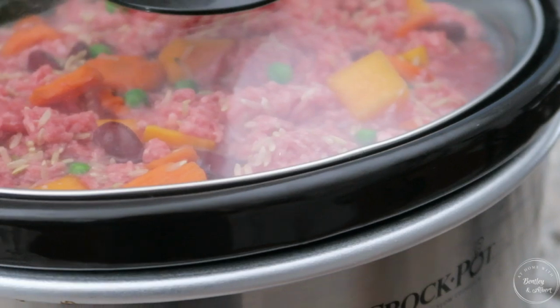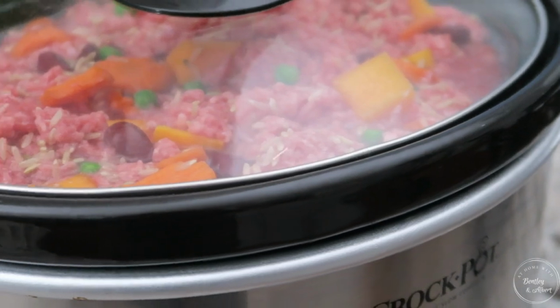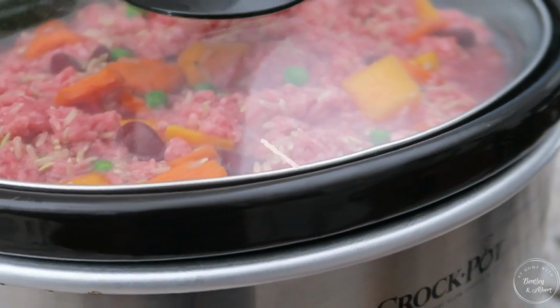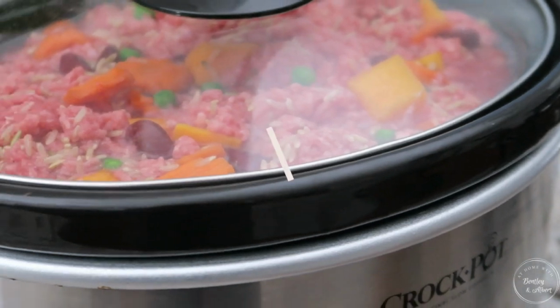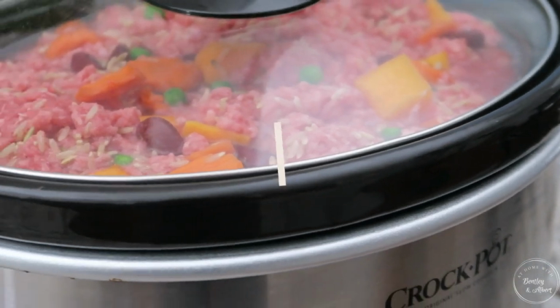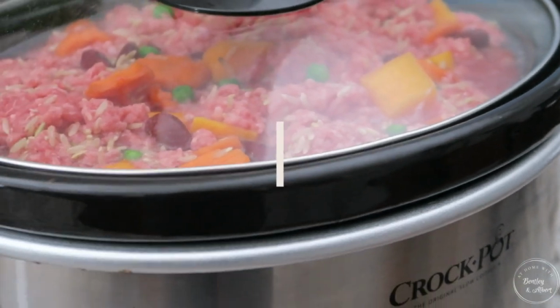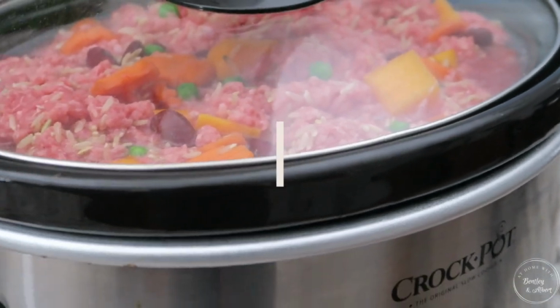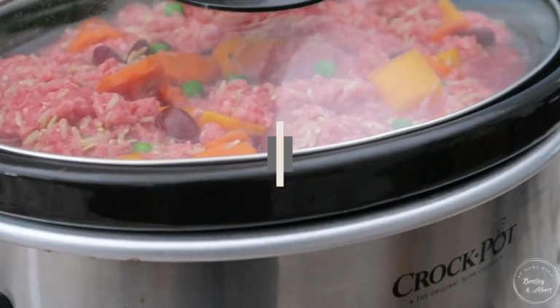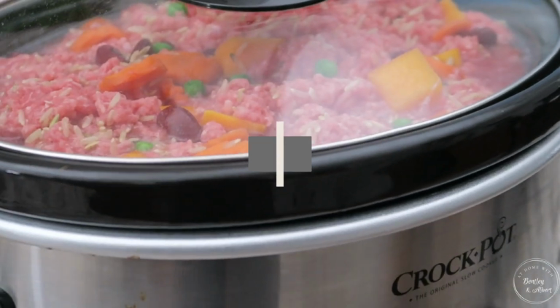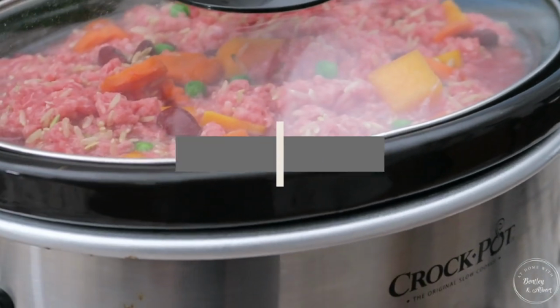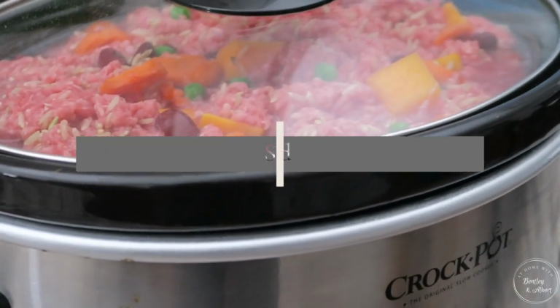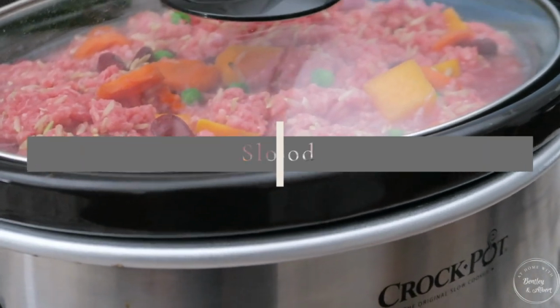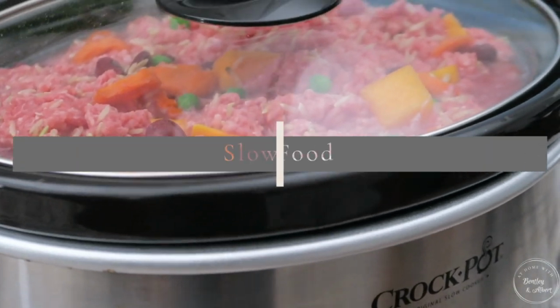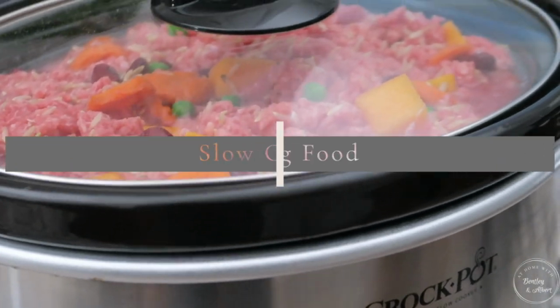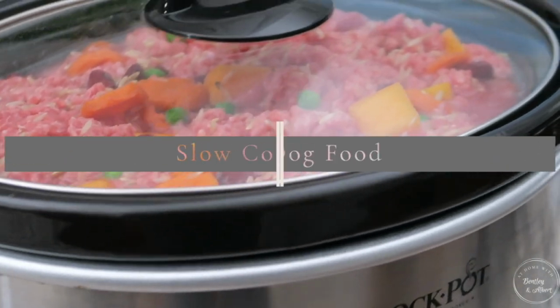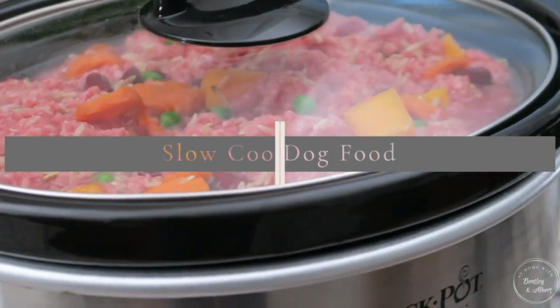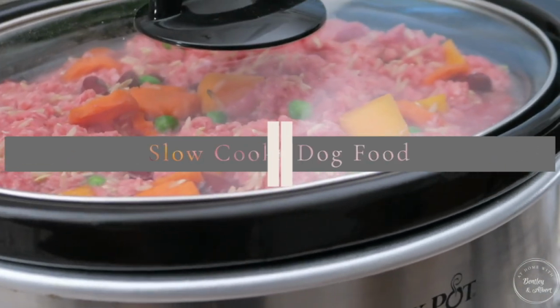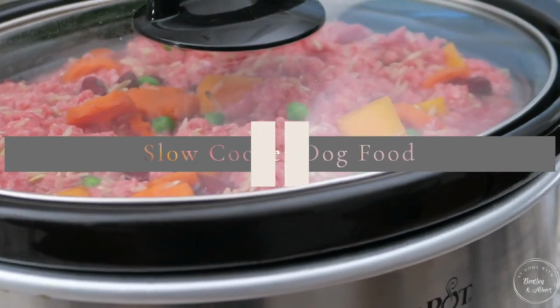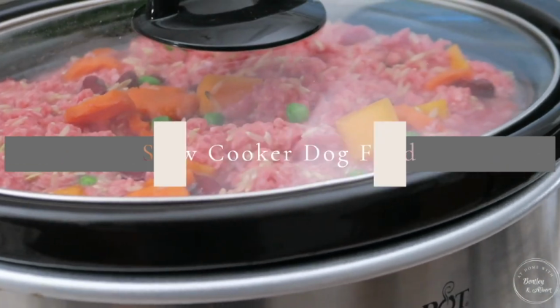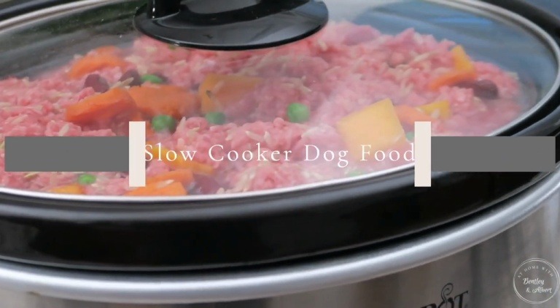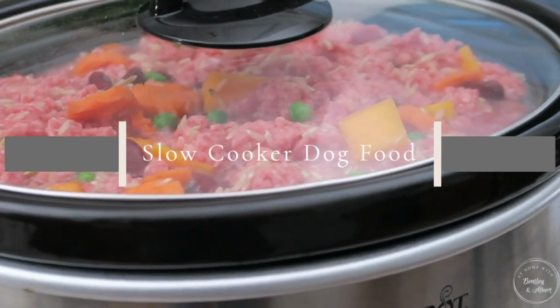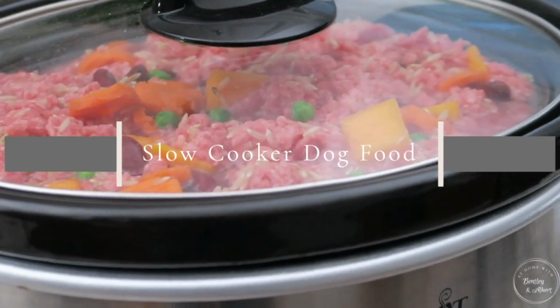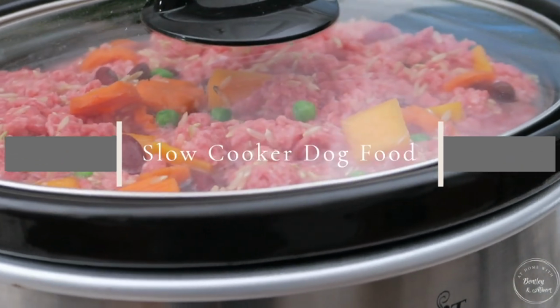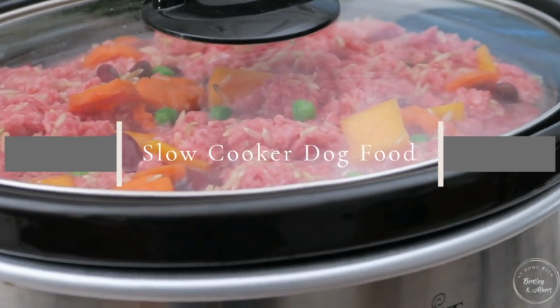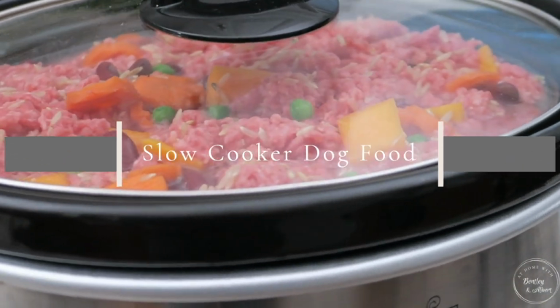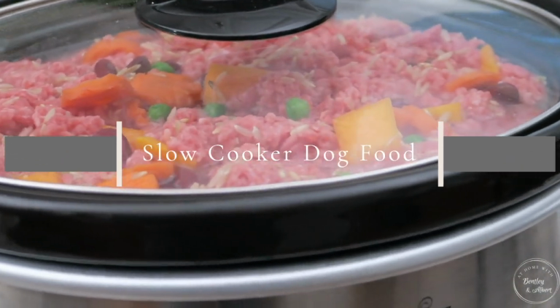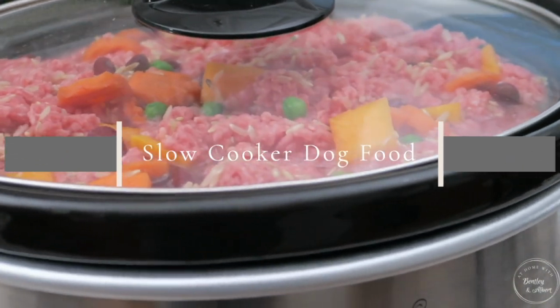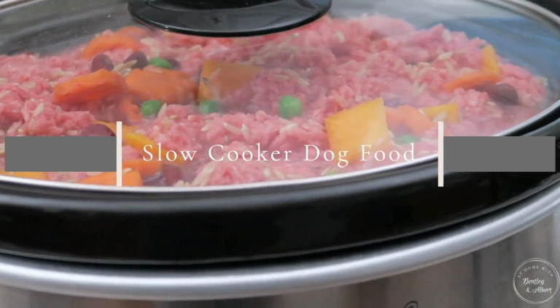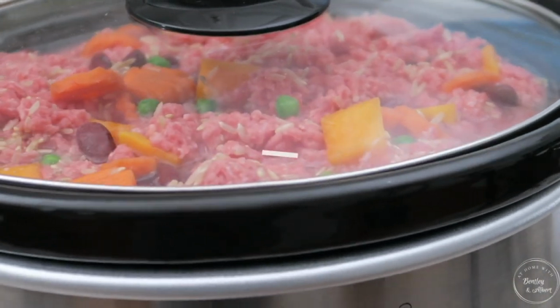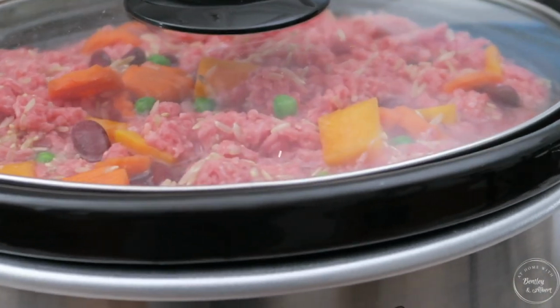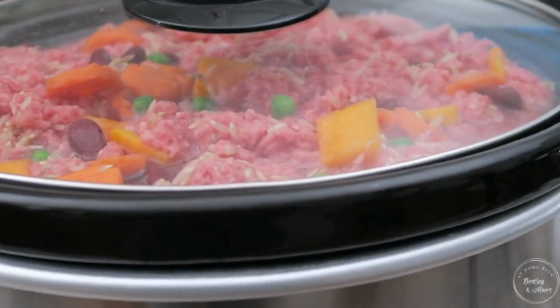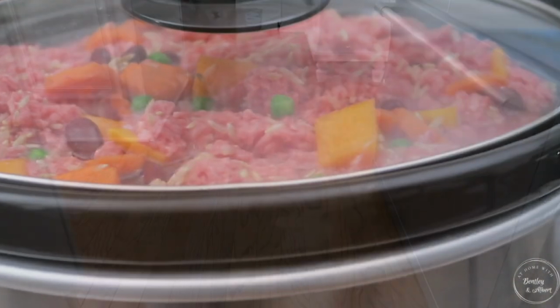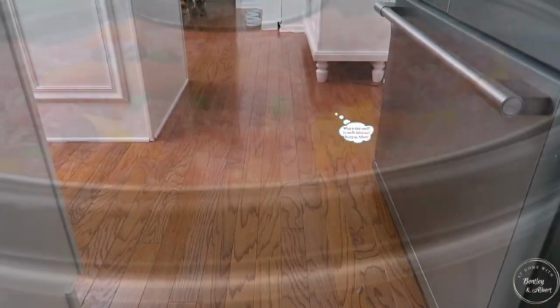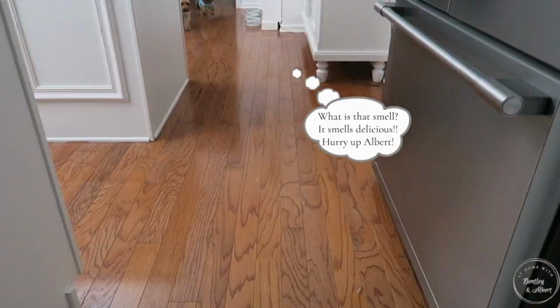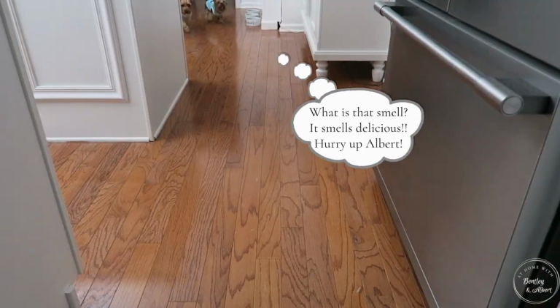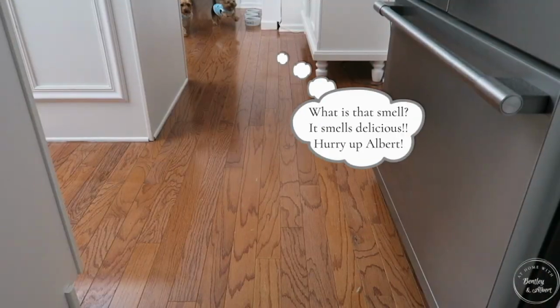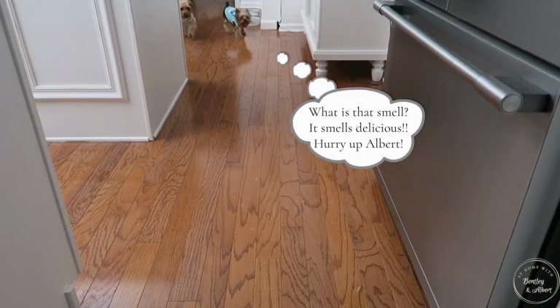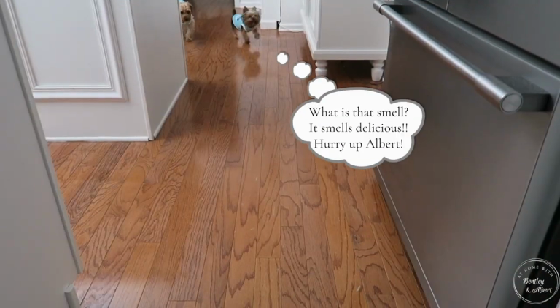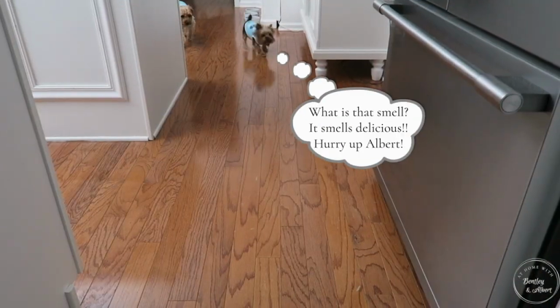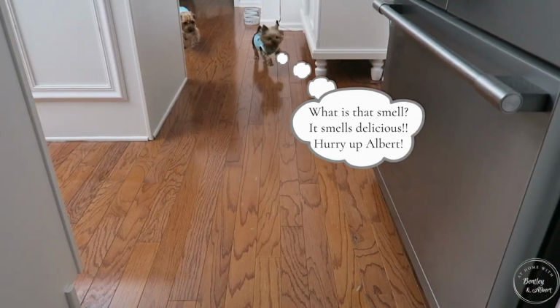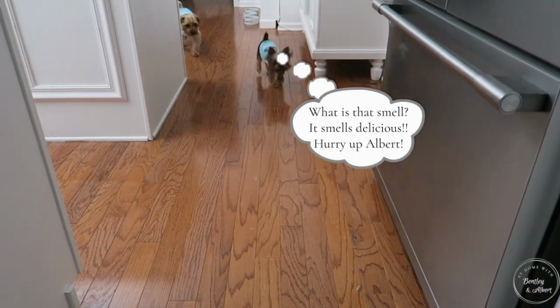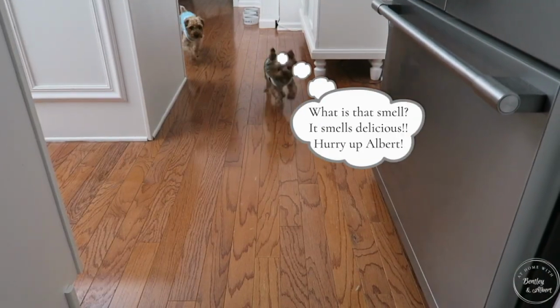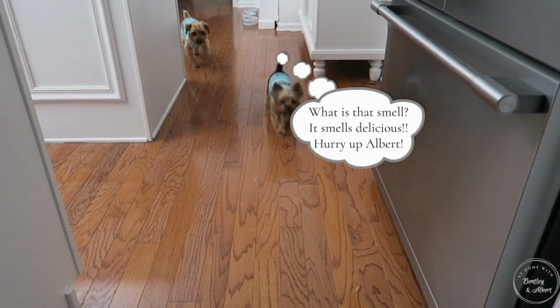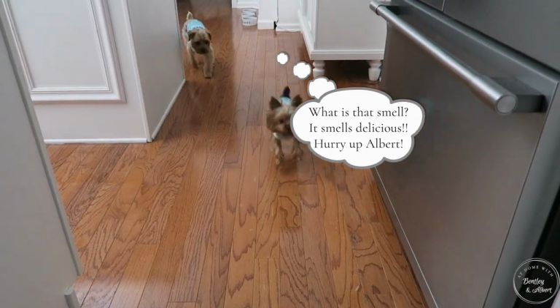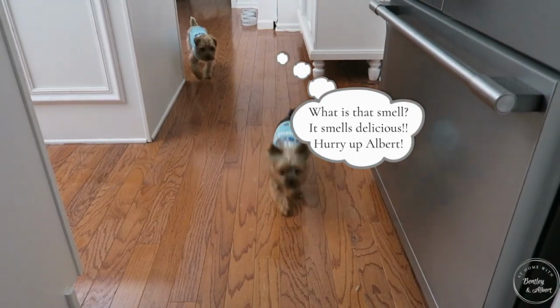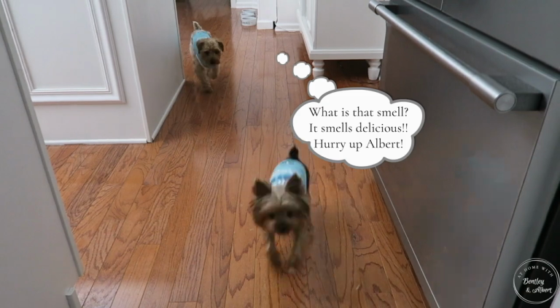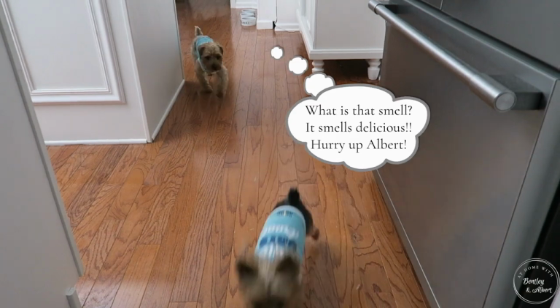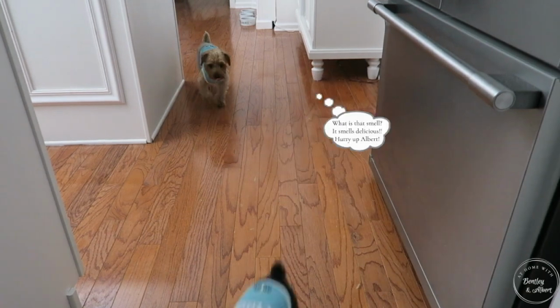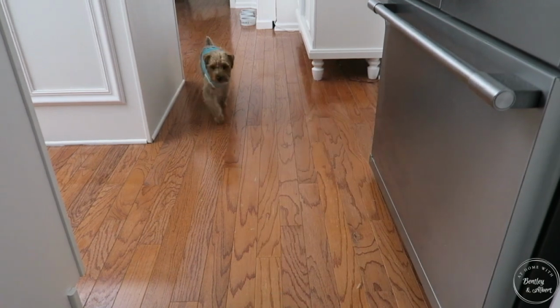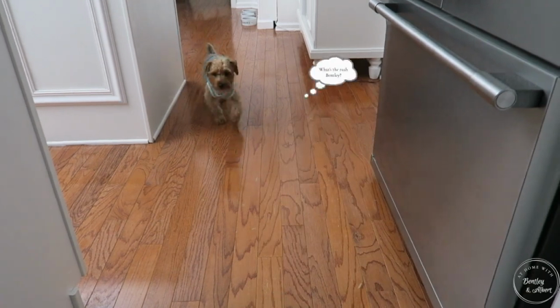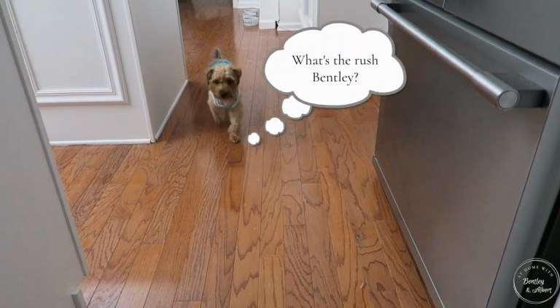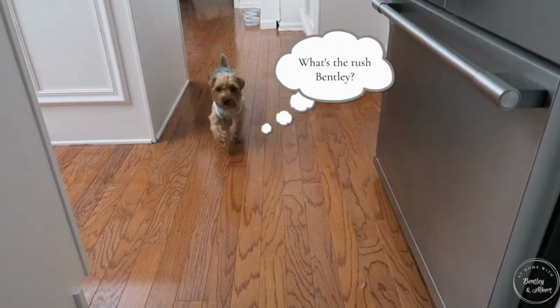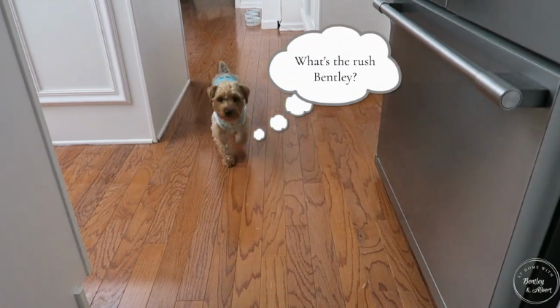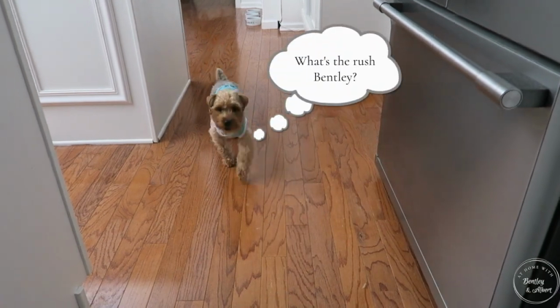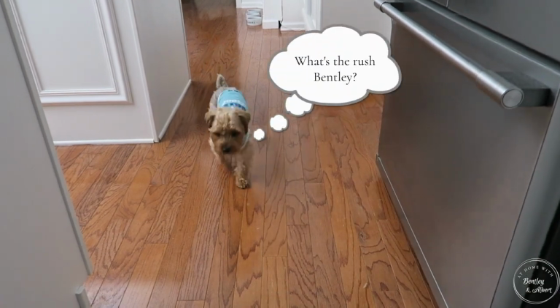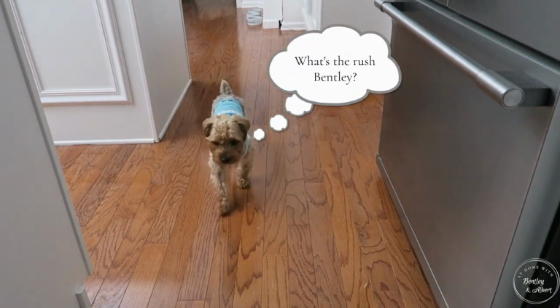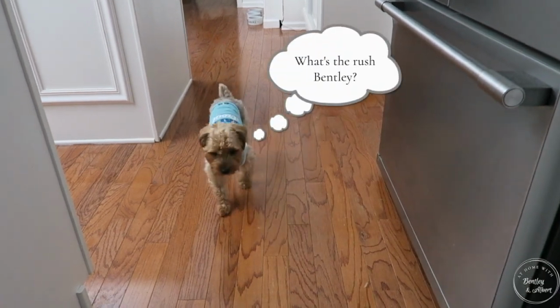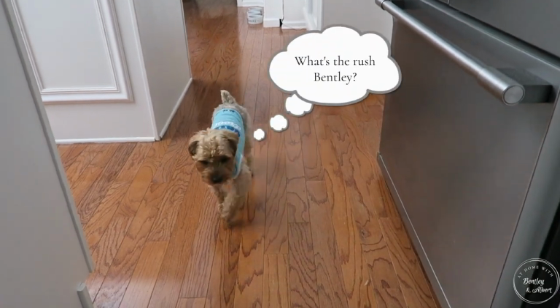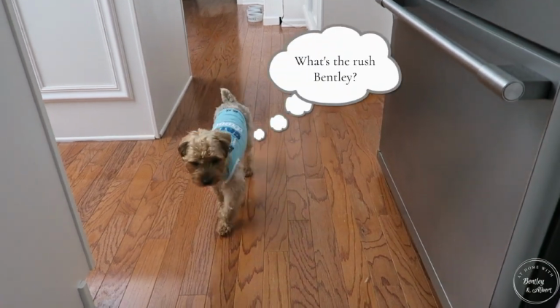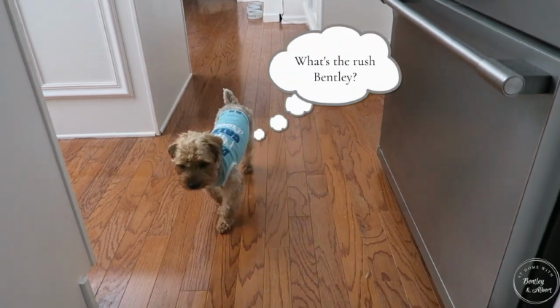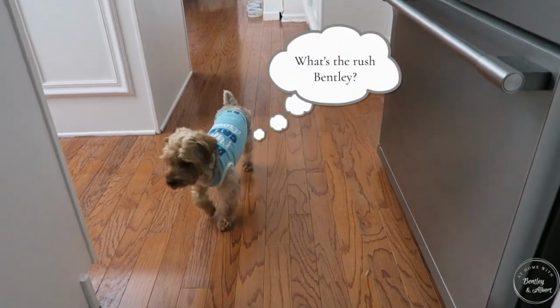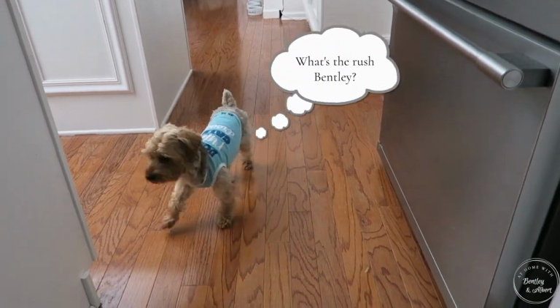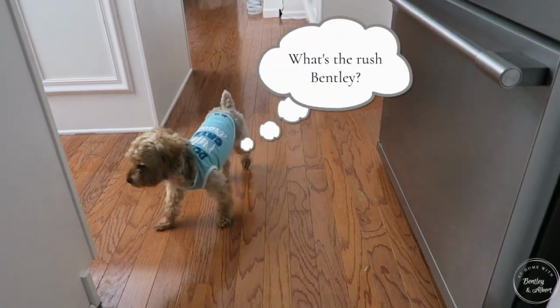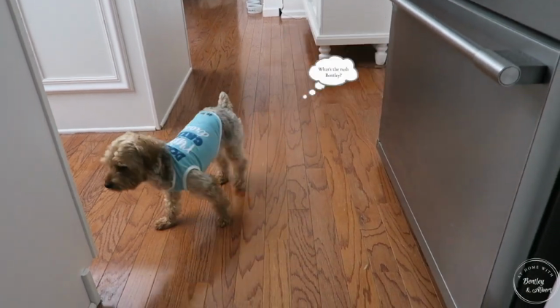Hi friends! I hope you all are doing great. It's me Nikki here to share with you a homemade dog food slow cooker recipe. So let's get started.